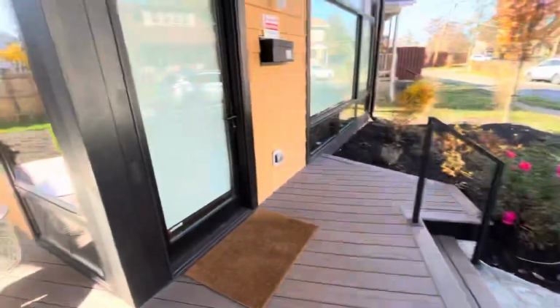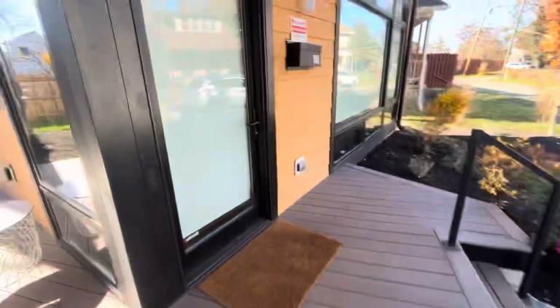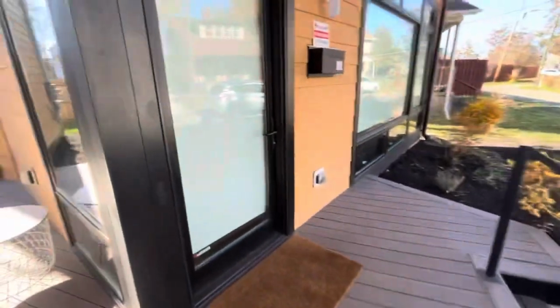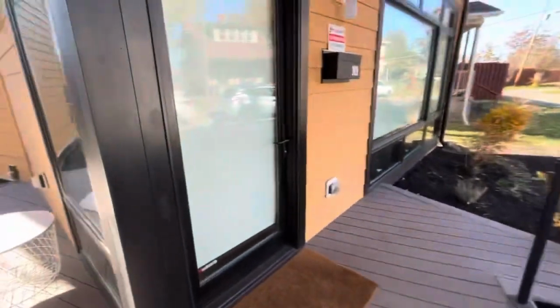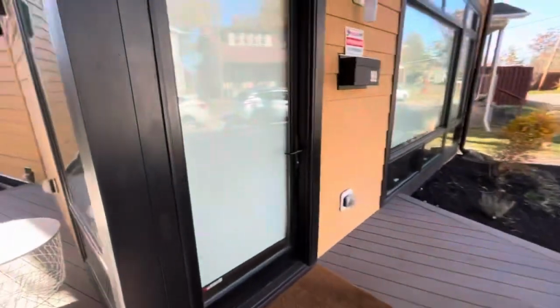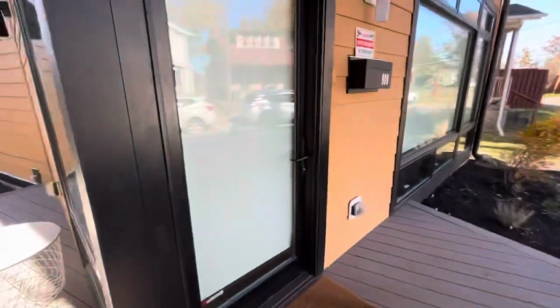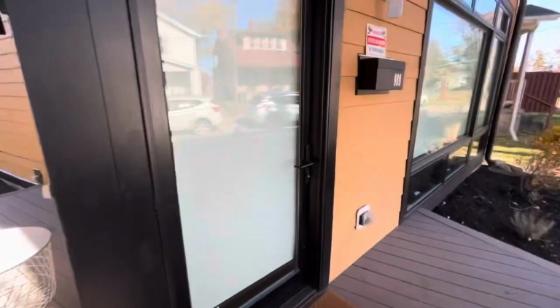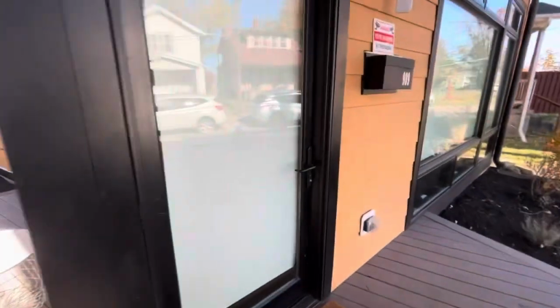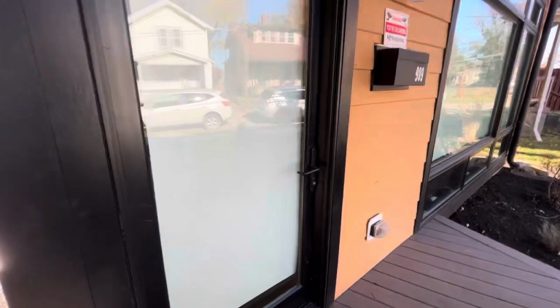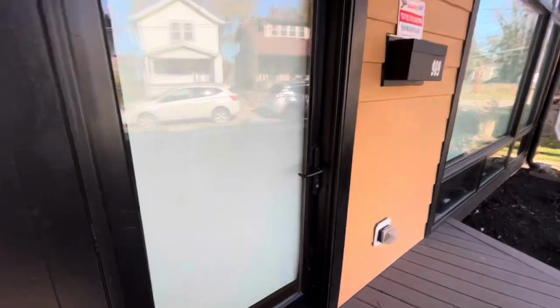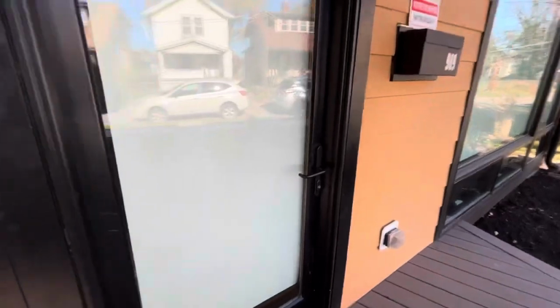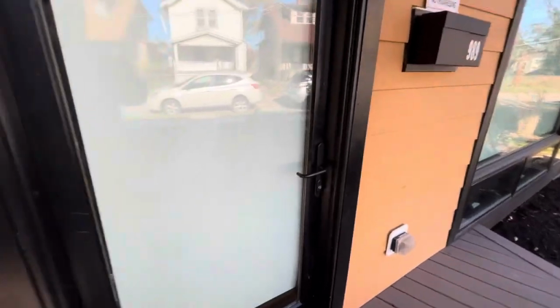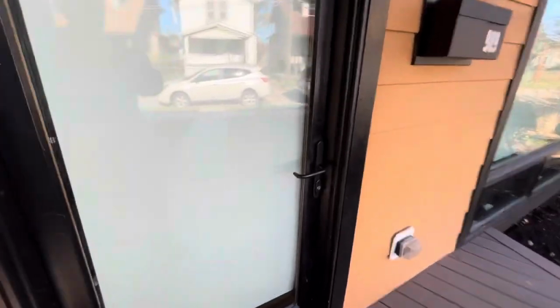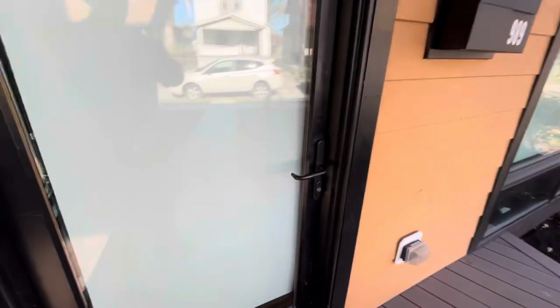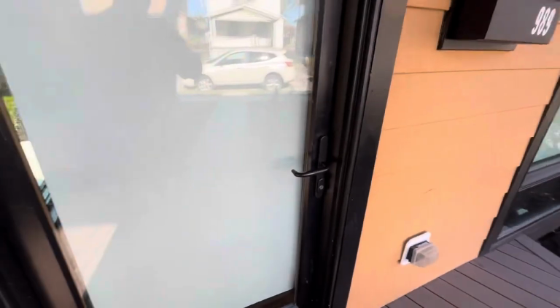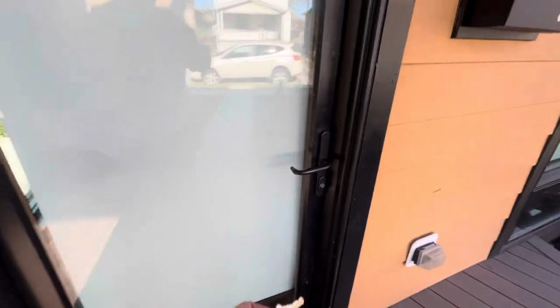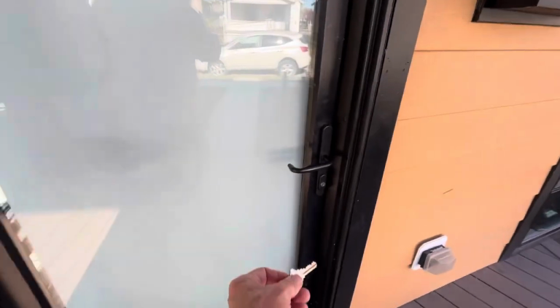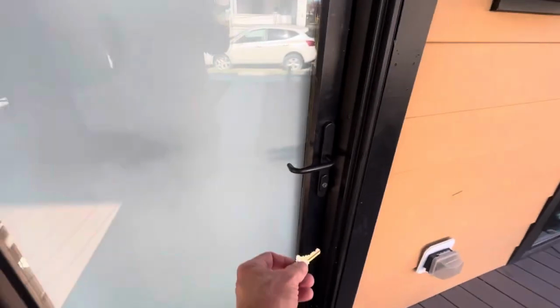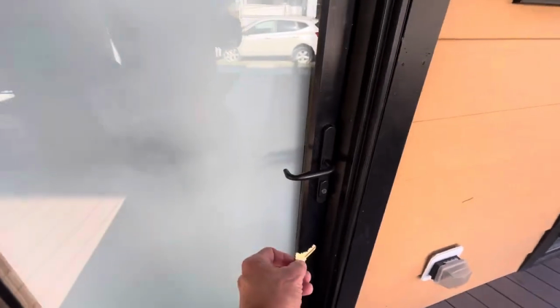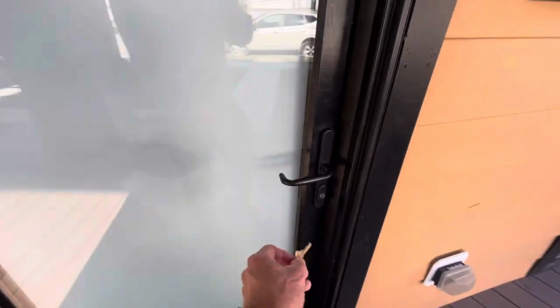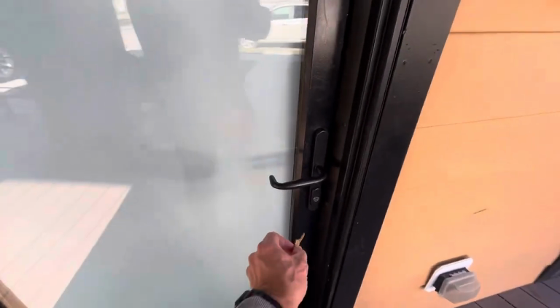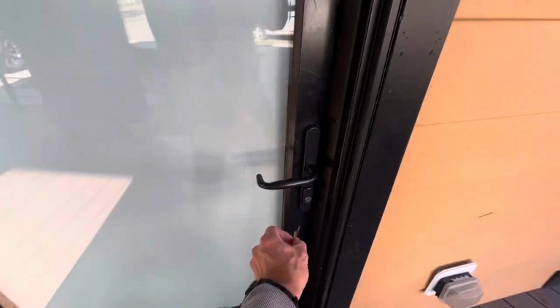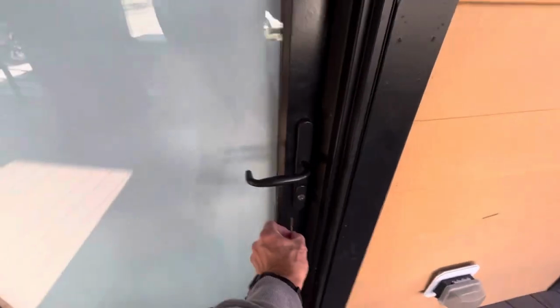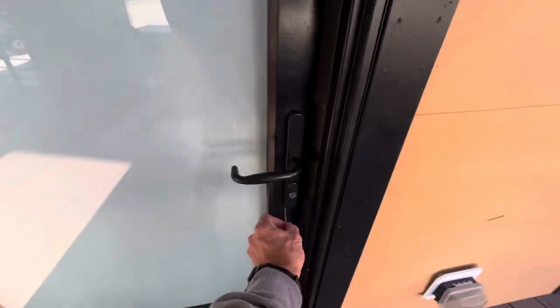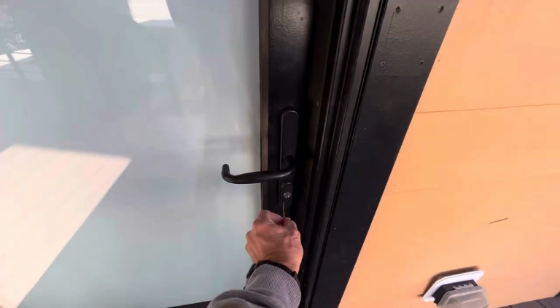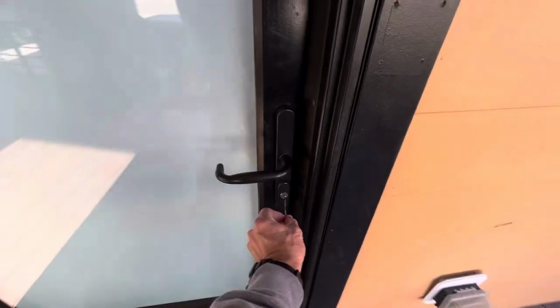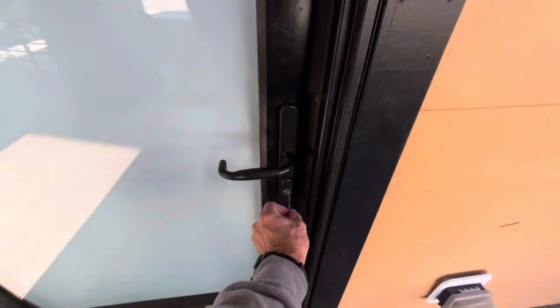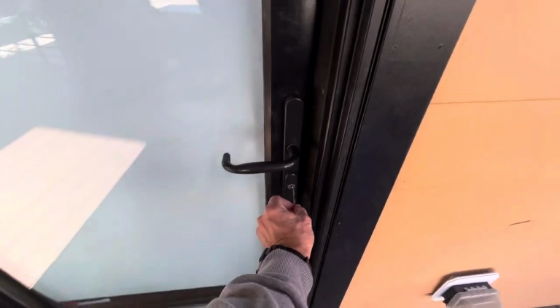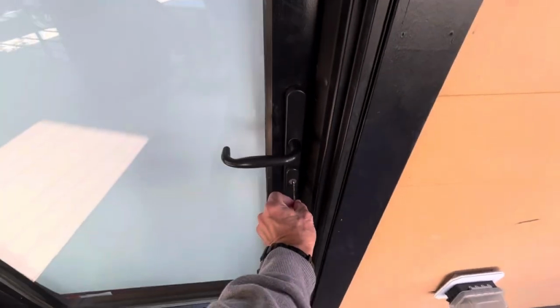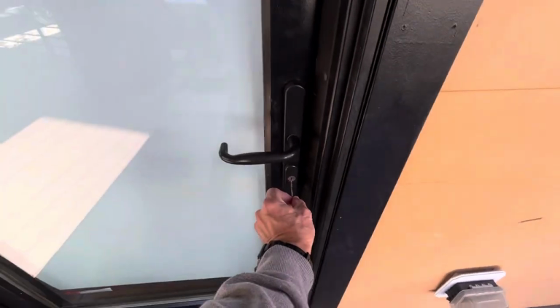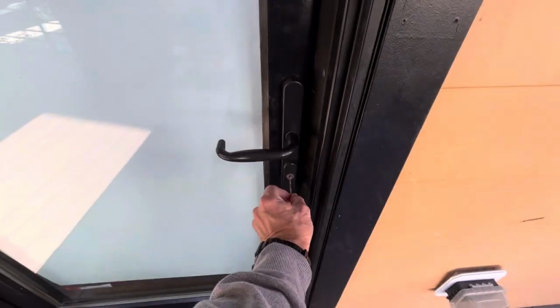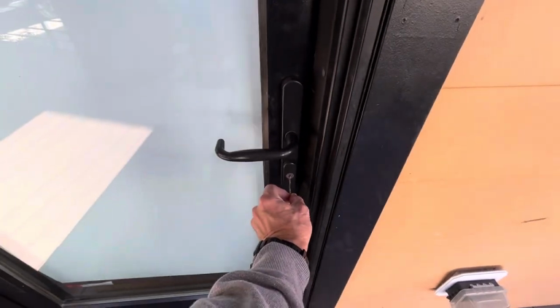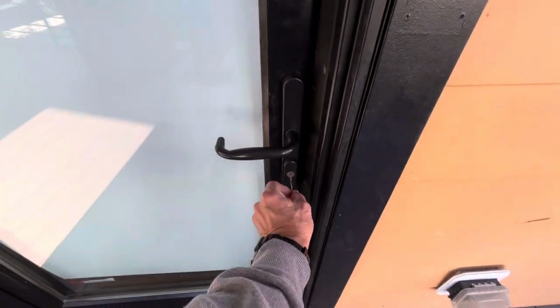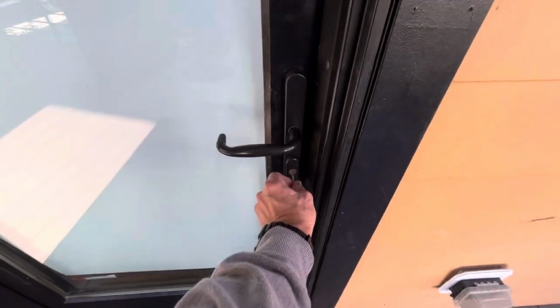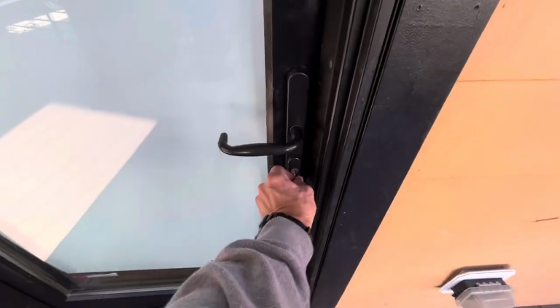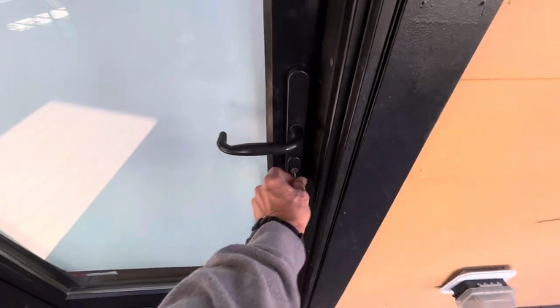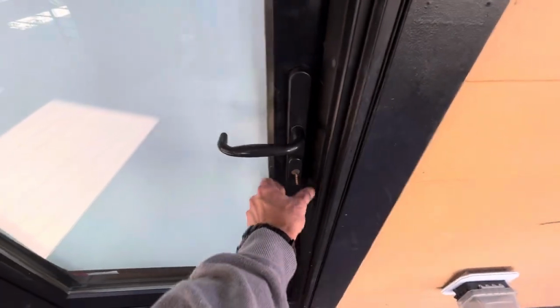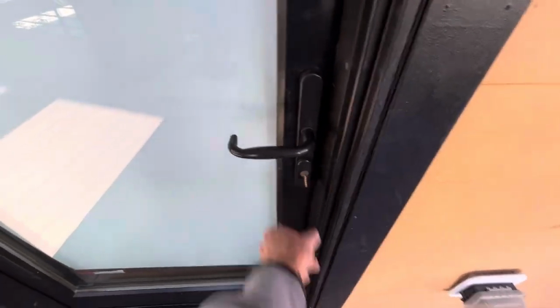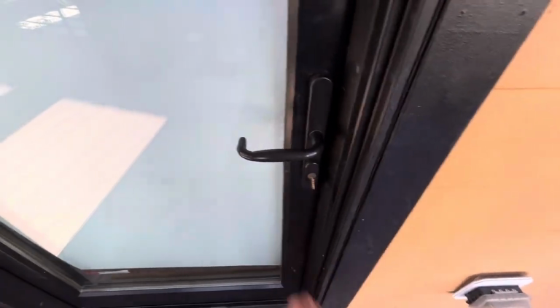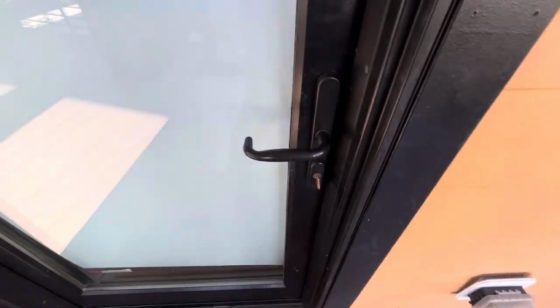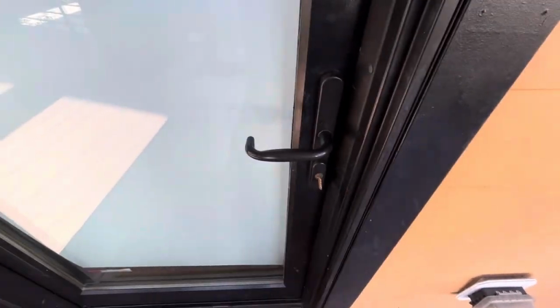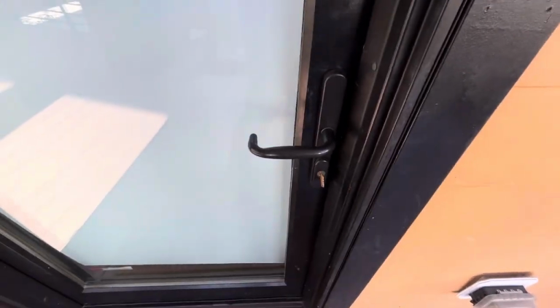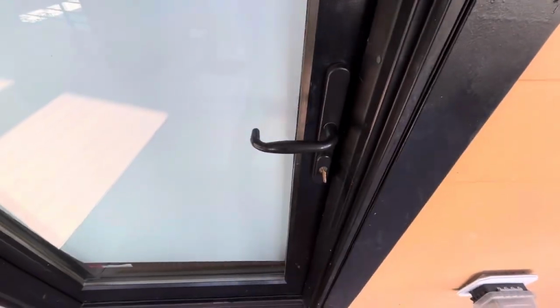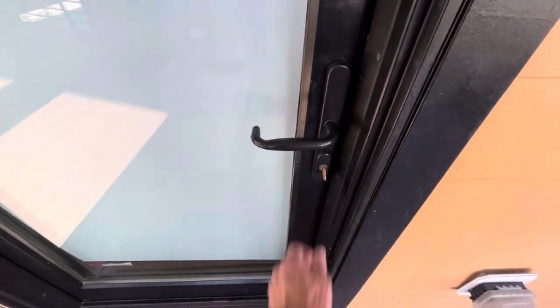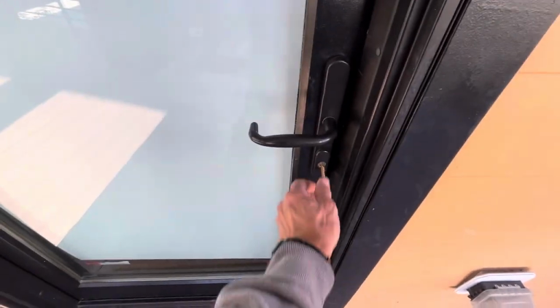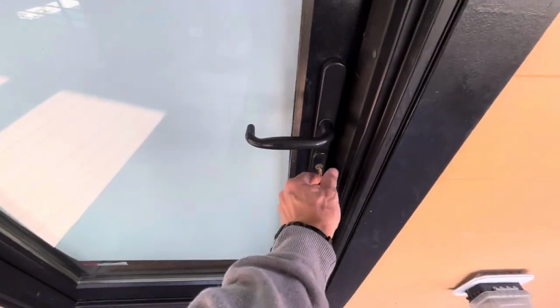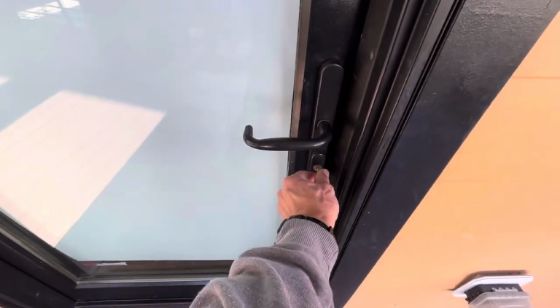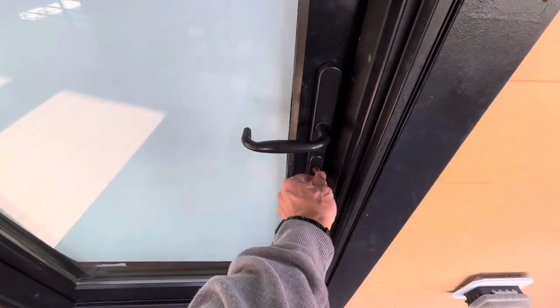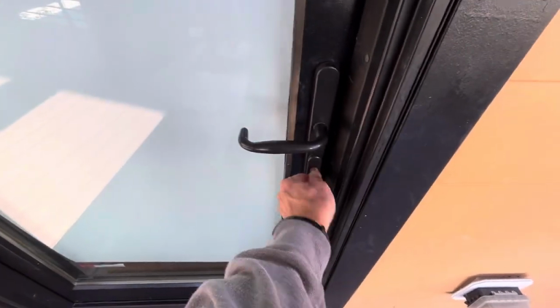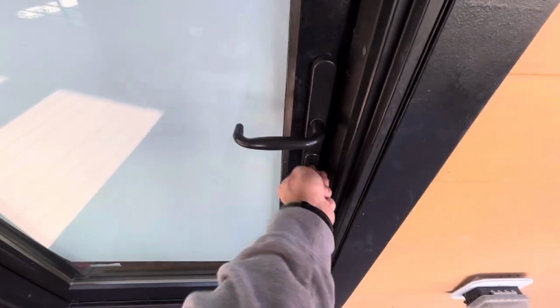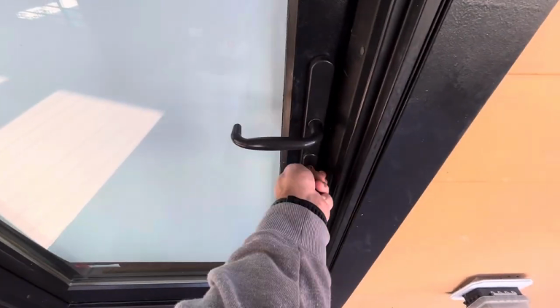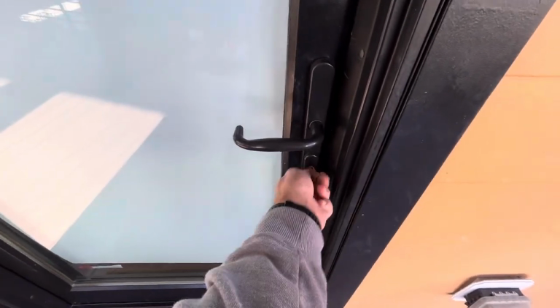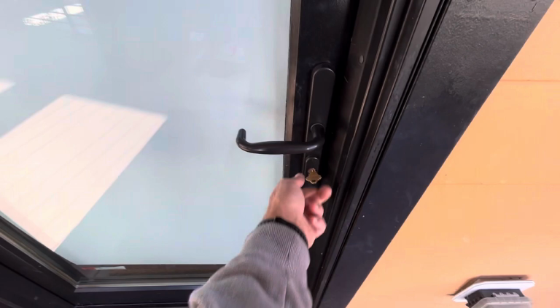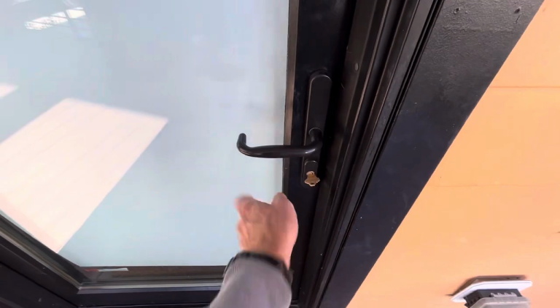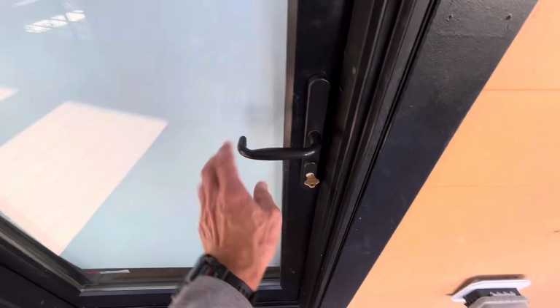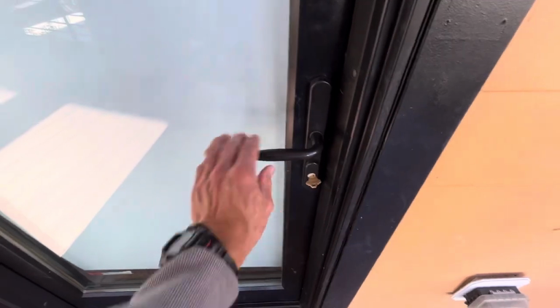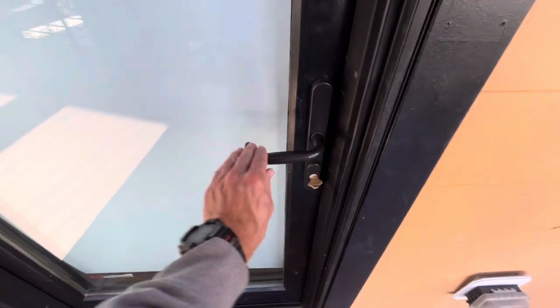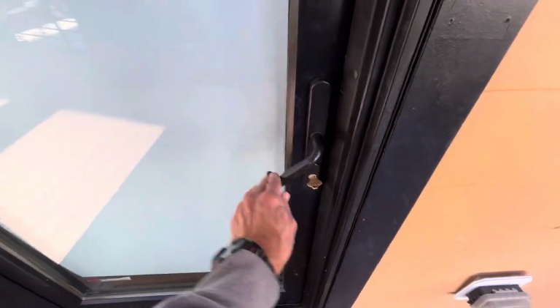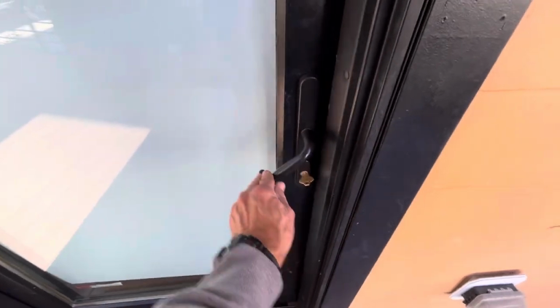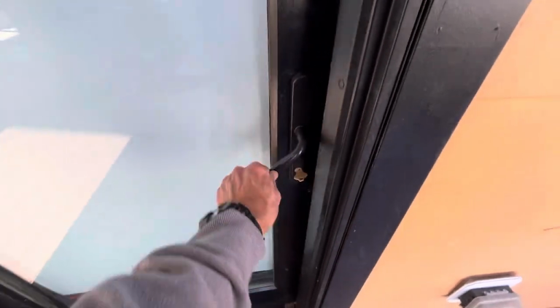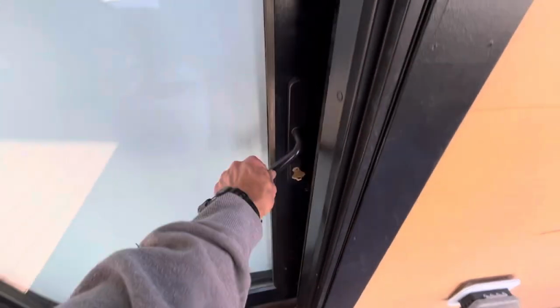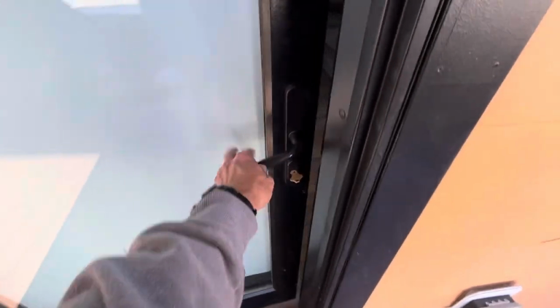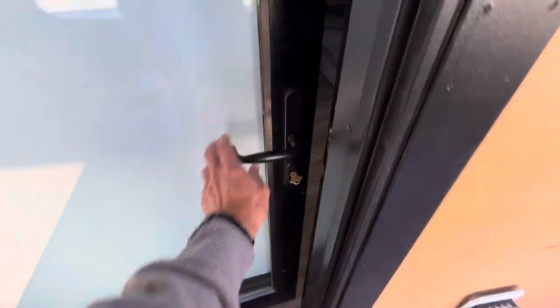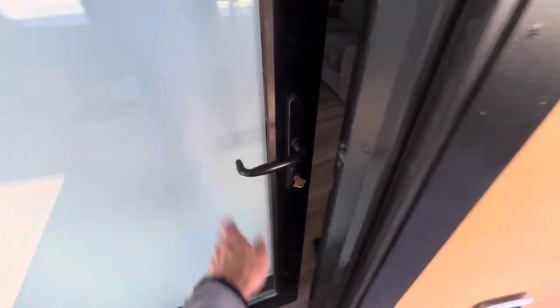To unlock the door is very simple. Key goes in the door, turns to the left. No big deal.